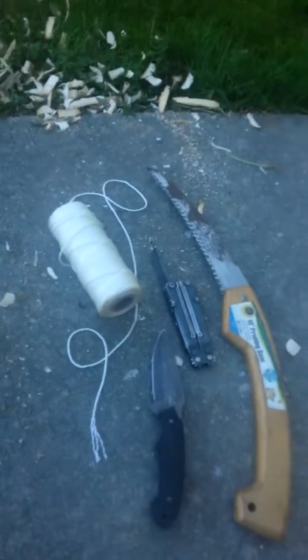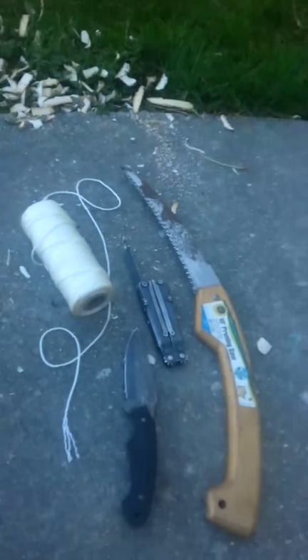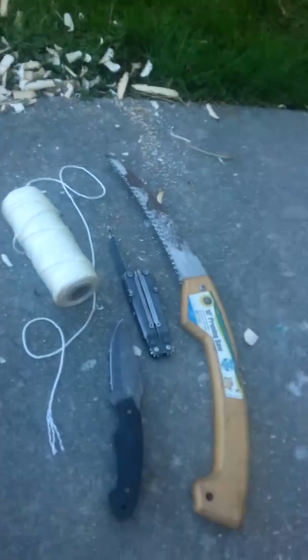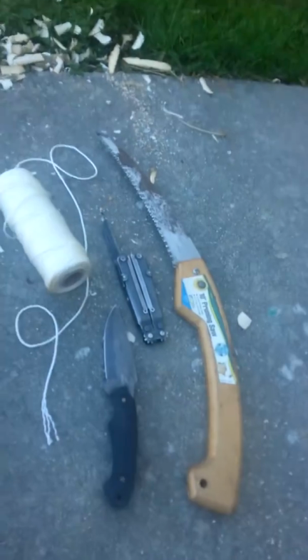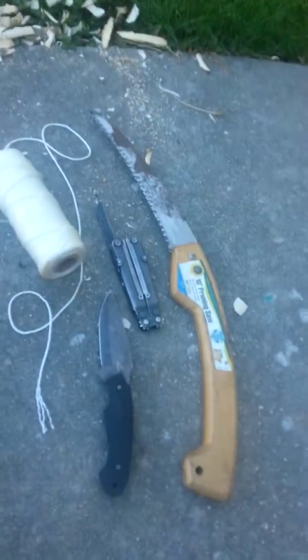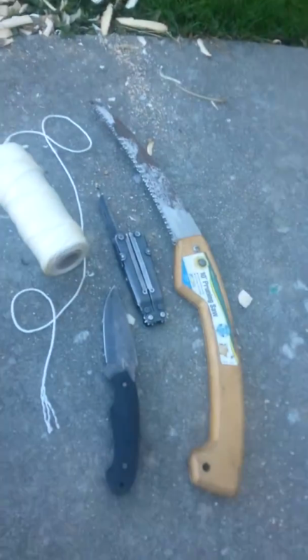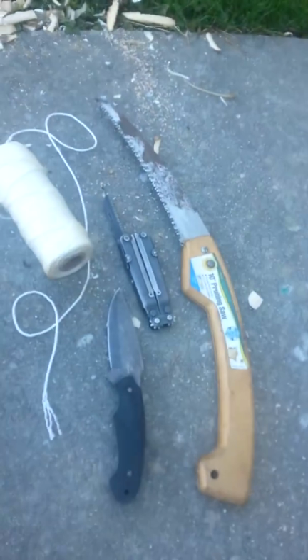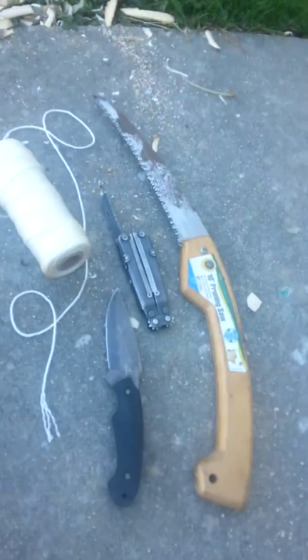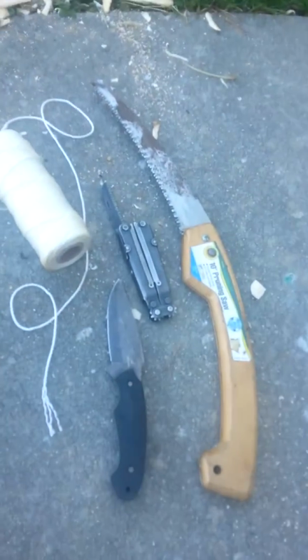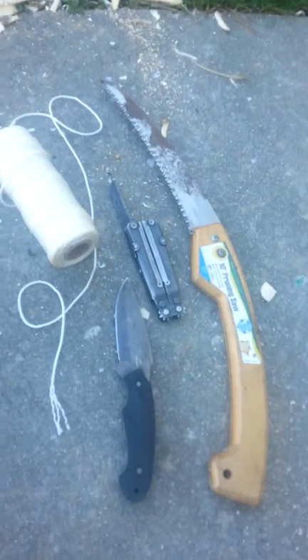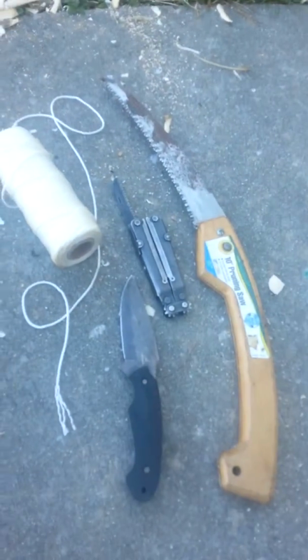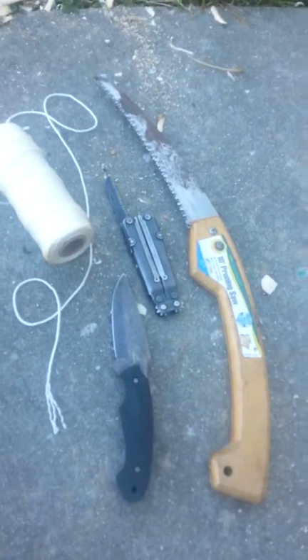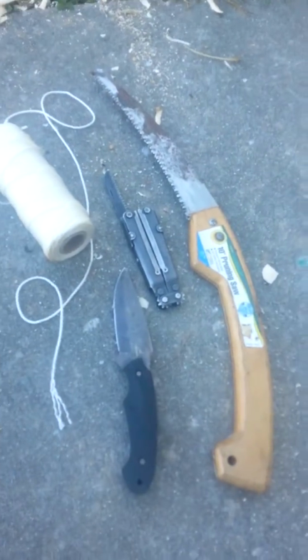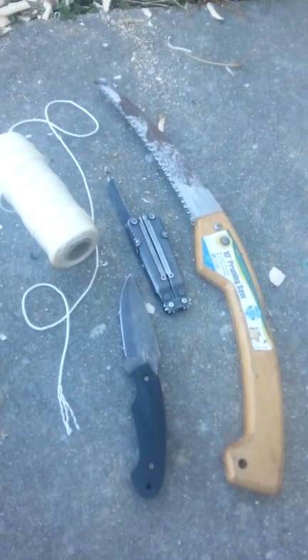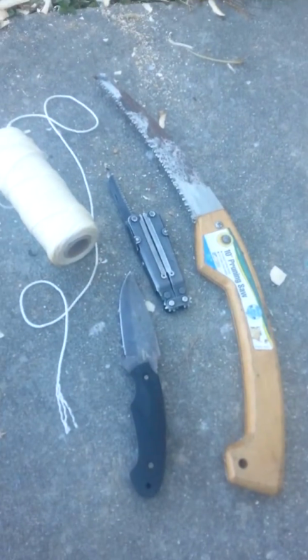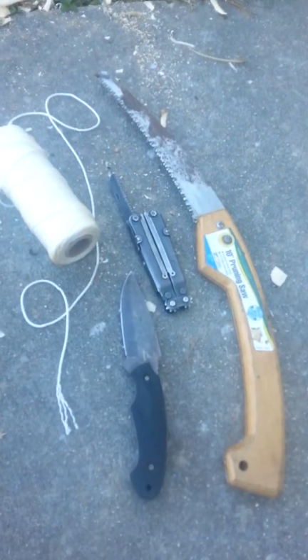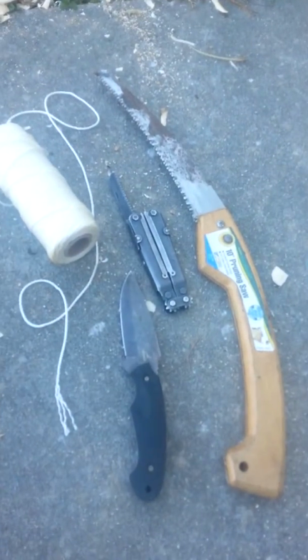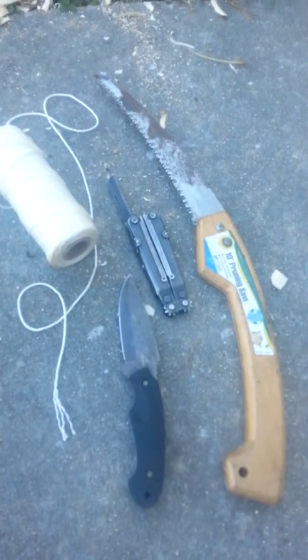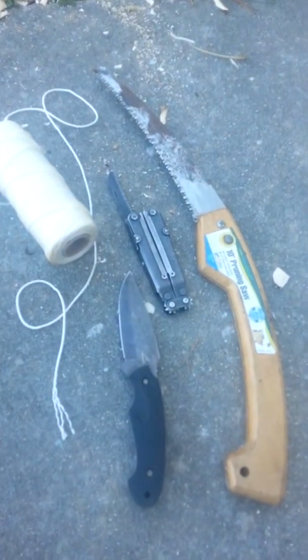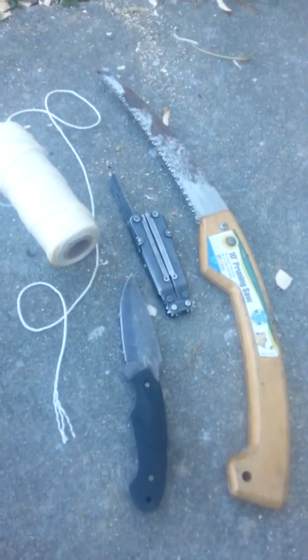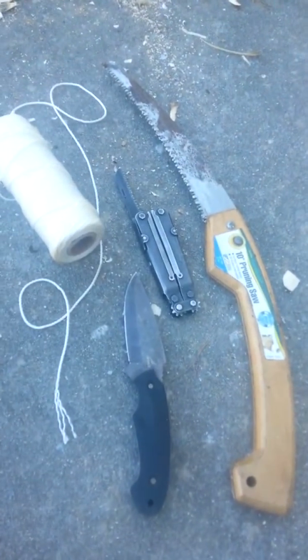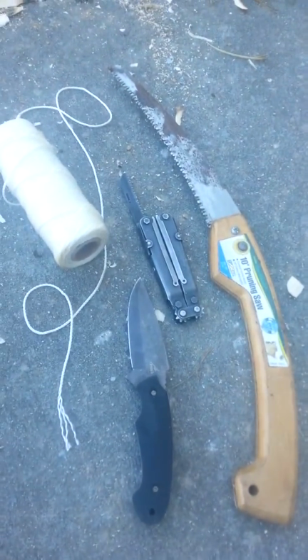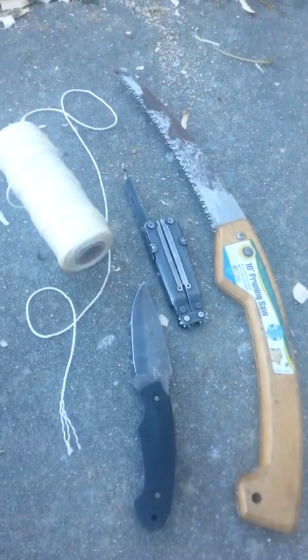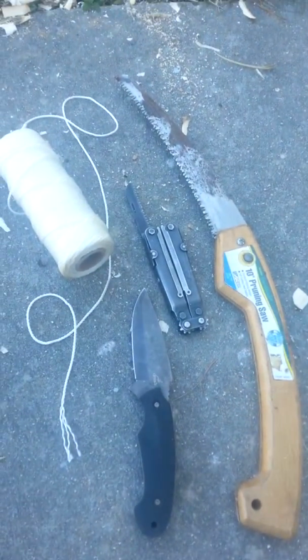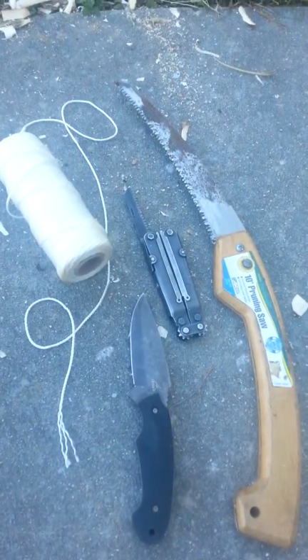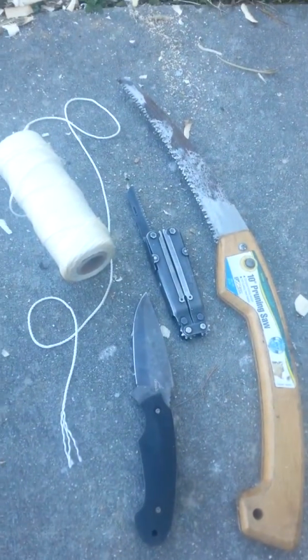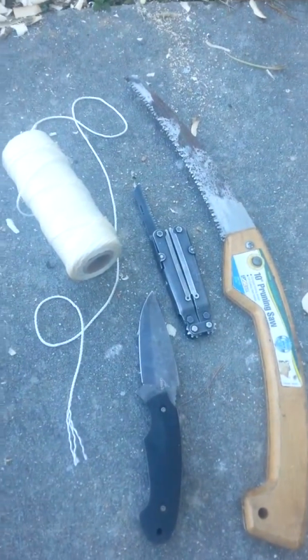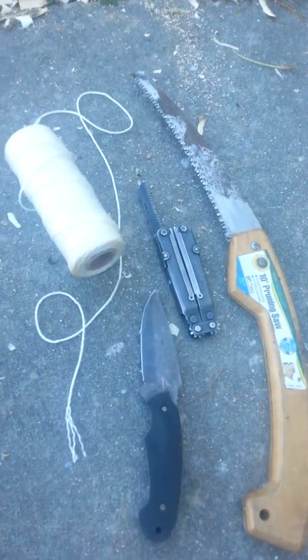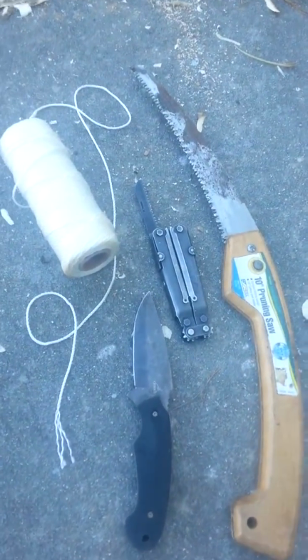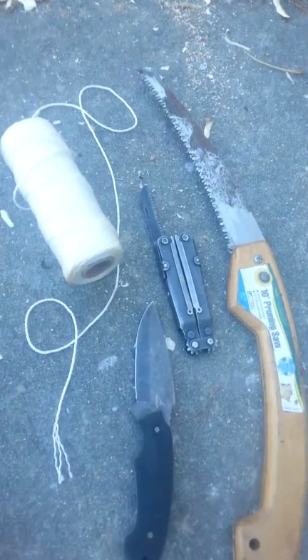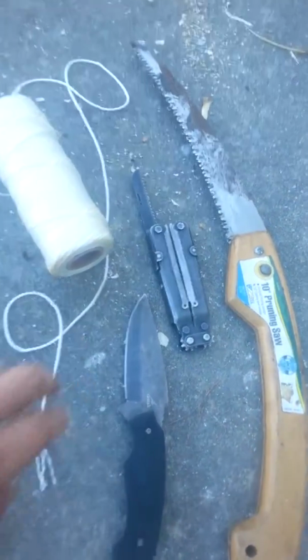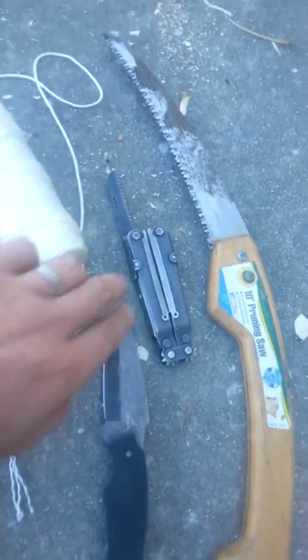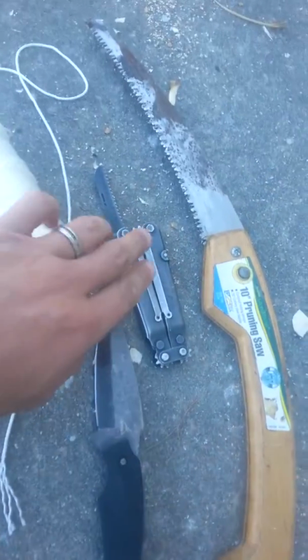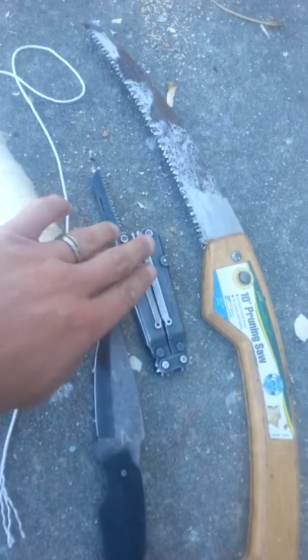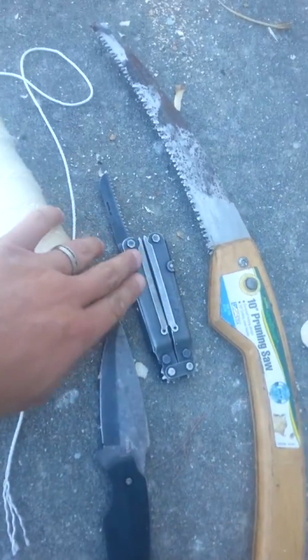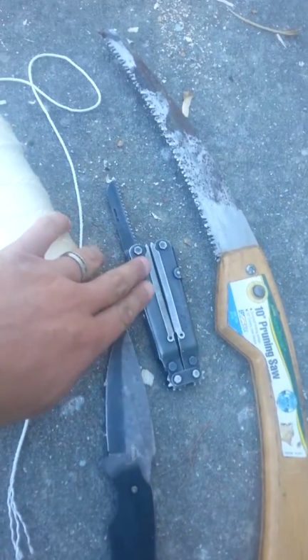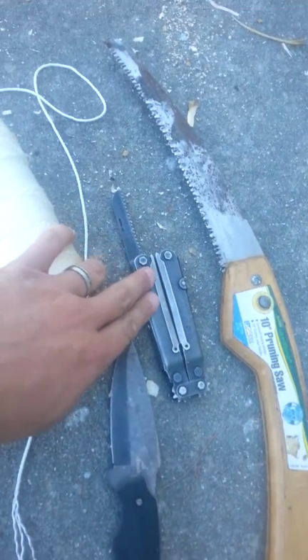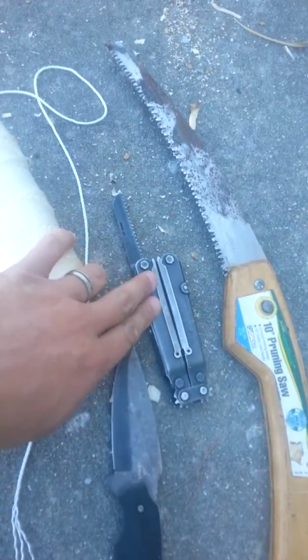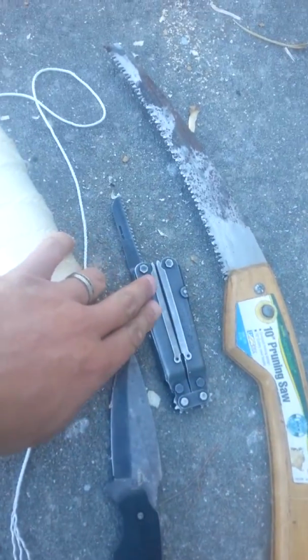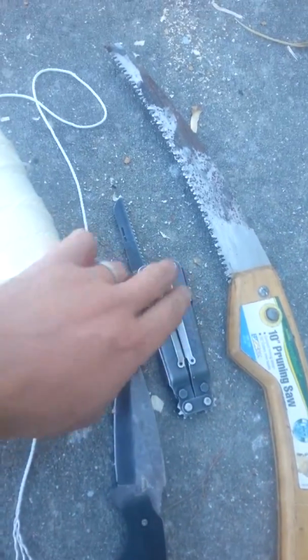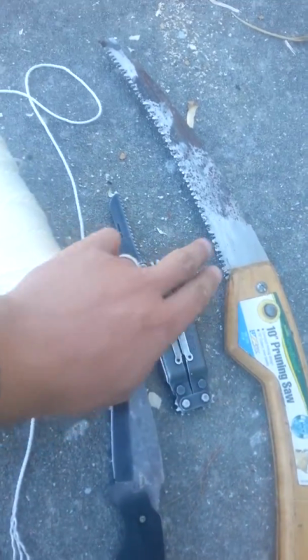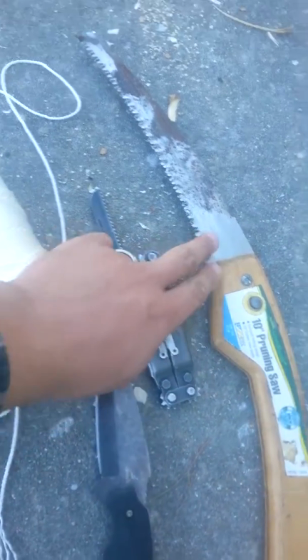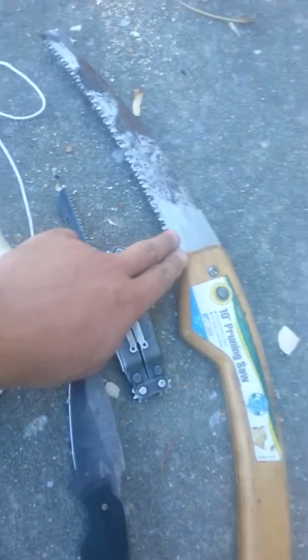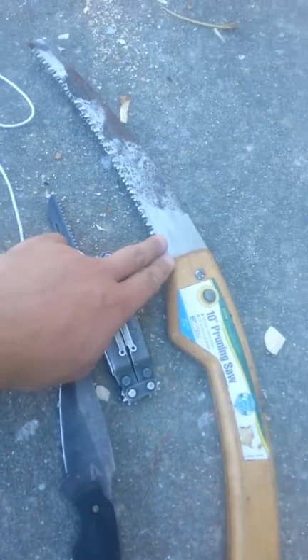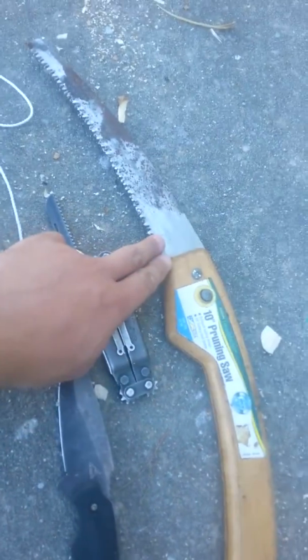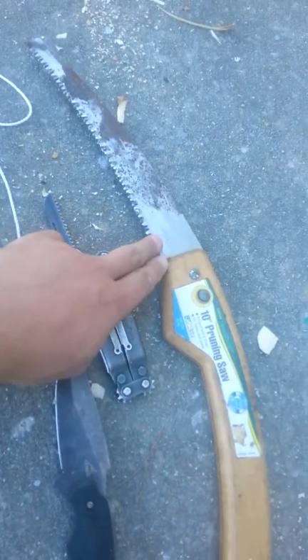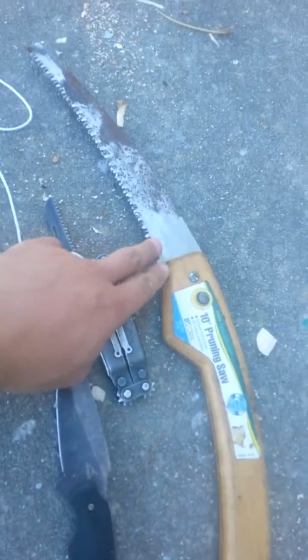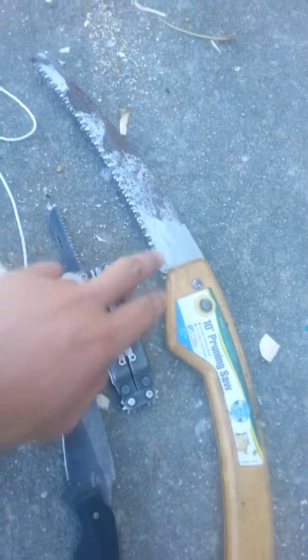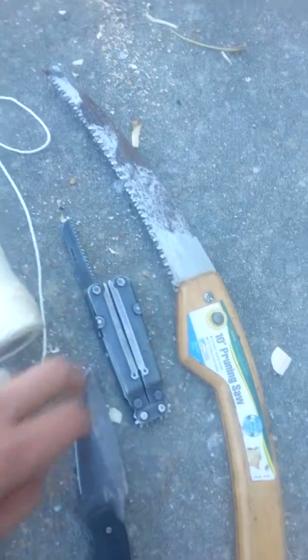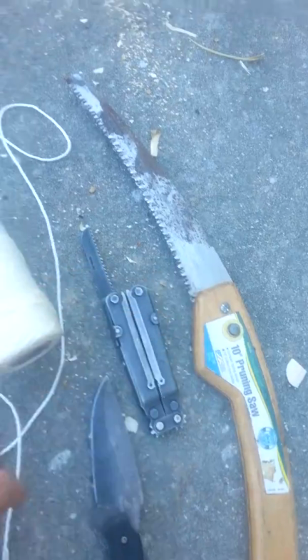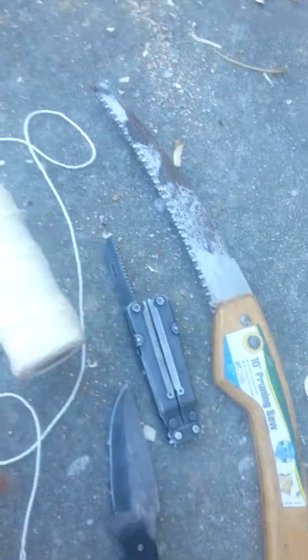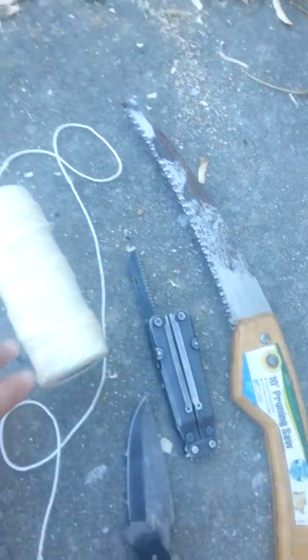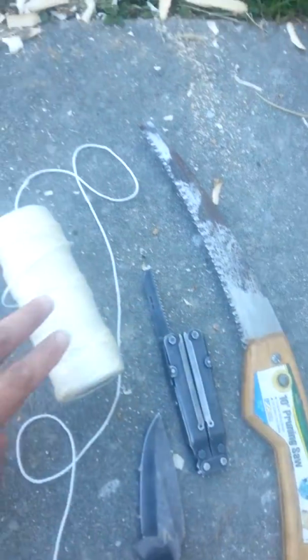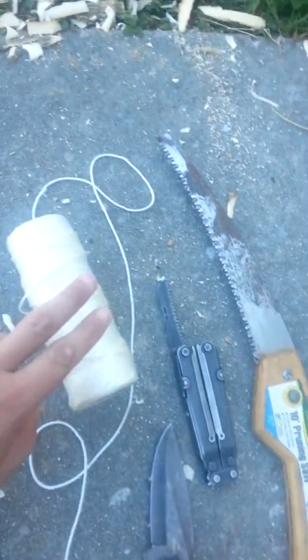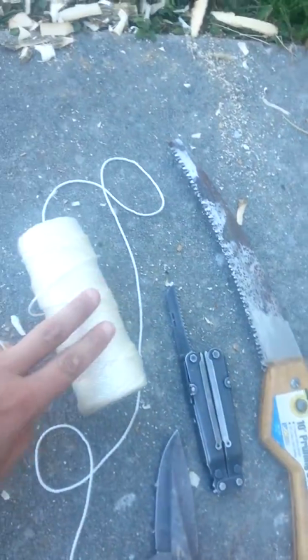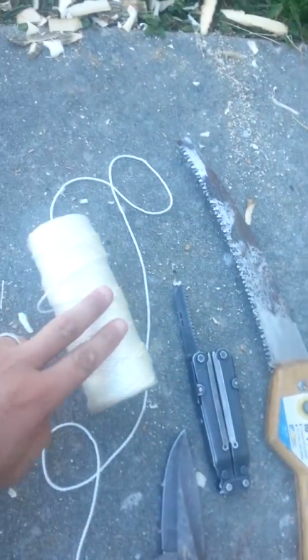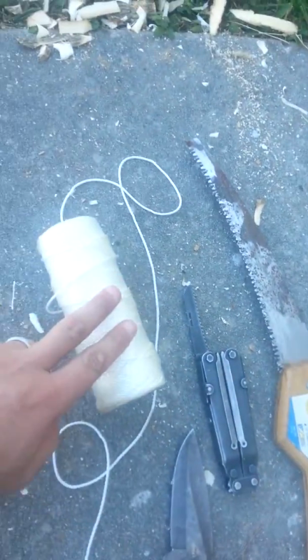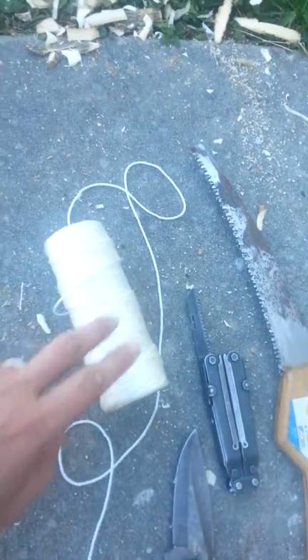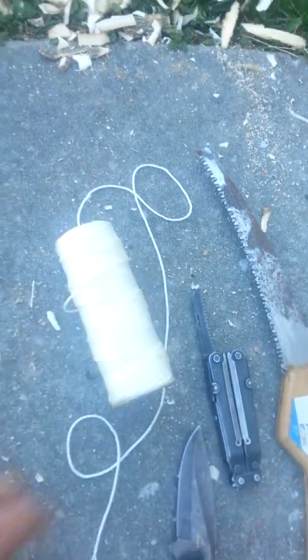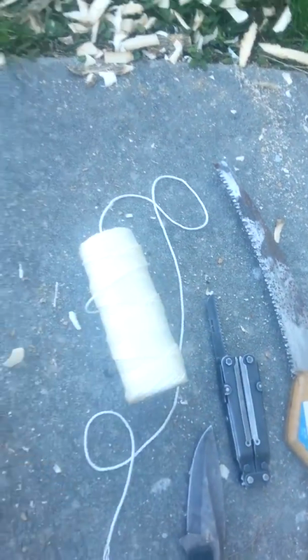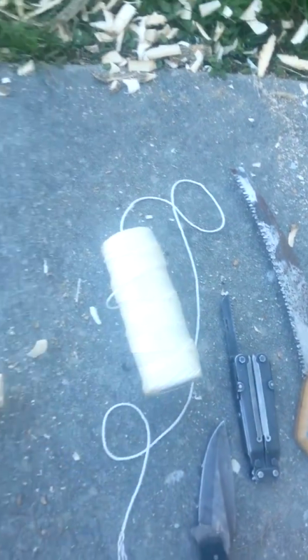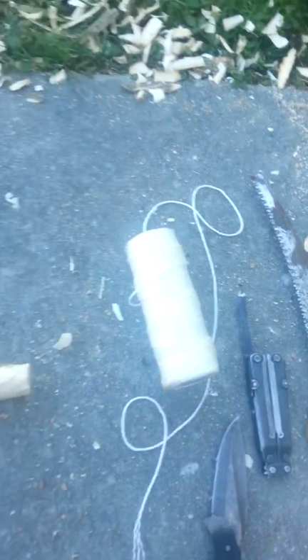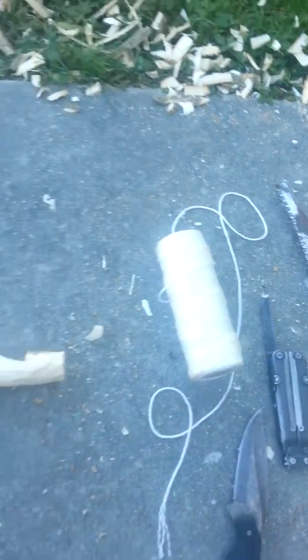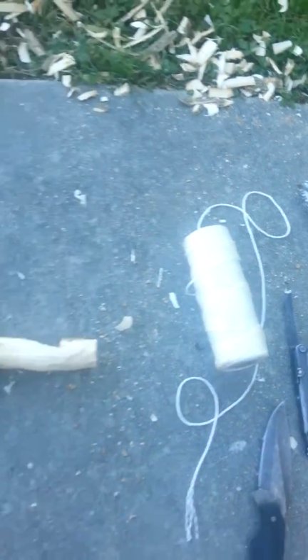Tools you're going to need are a knife, a saw of some sort — whether a multi-tool or a folding saw — and some bank line.